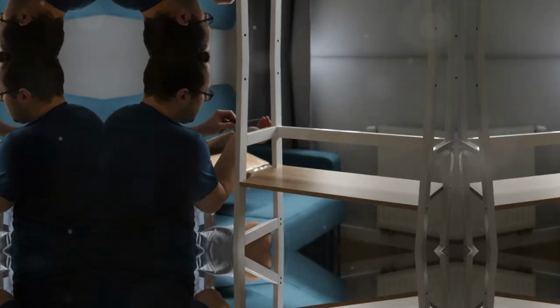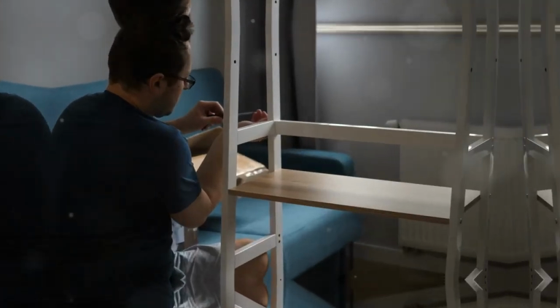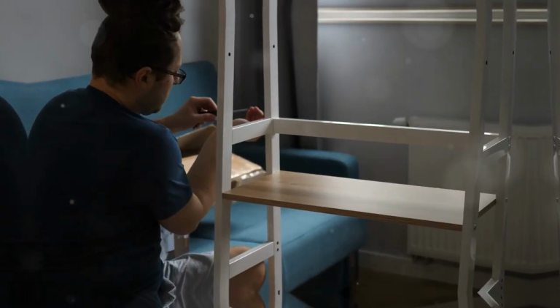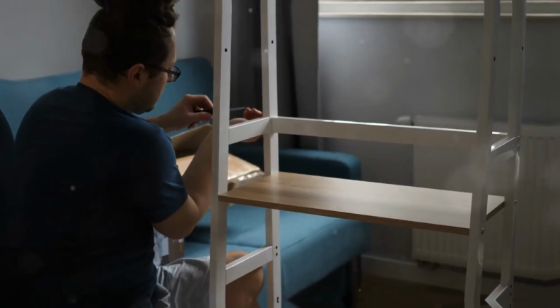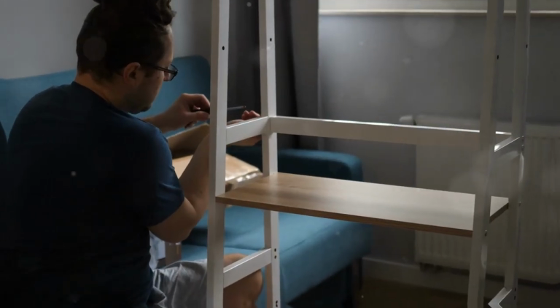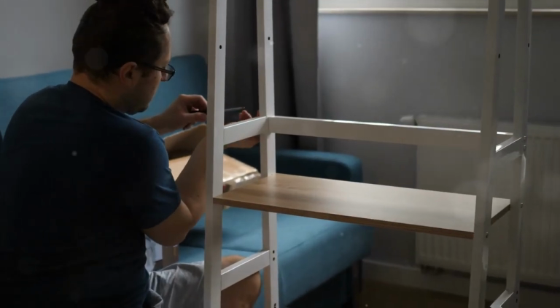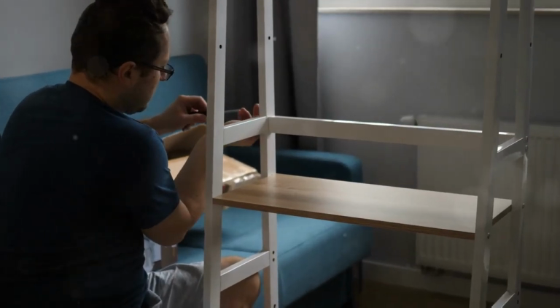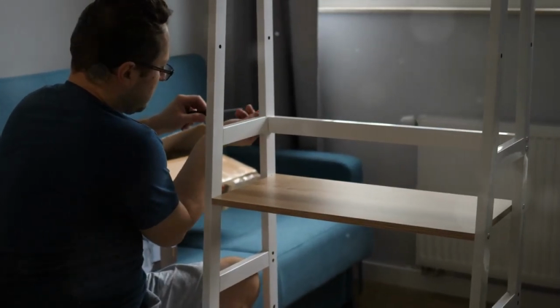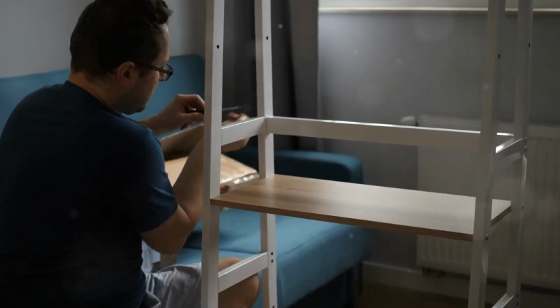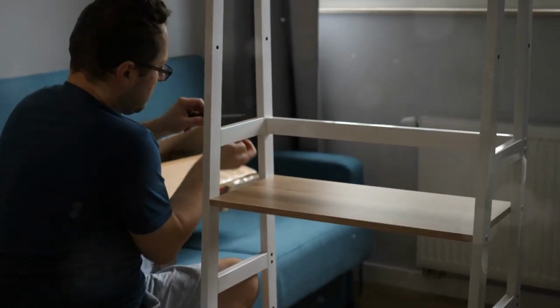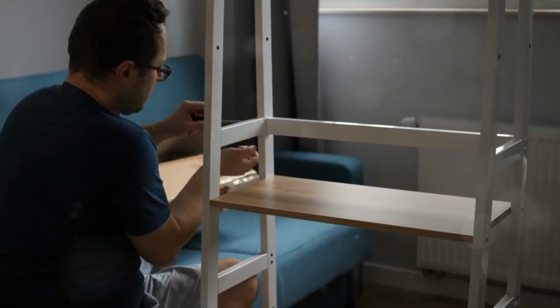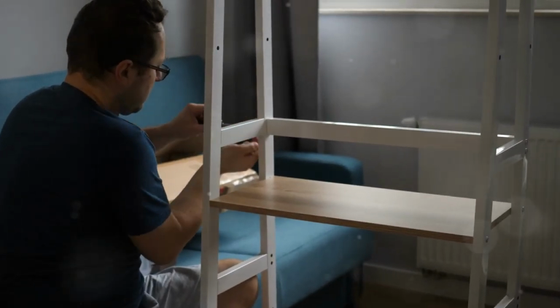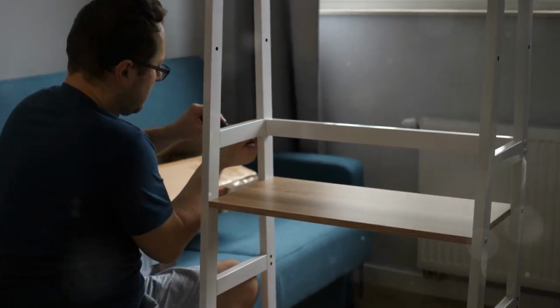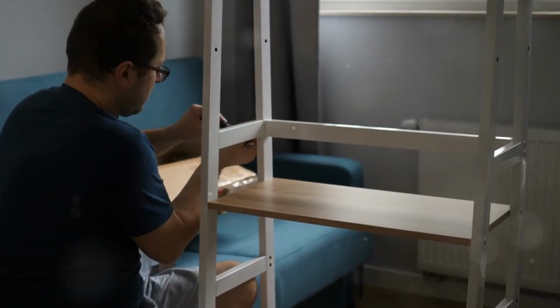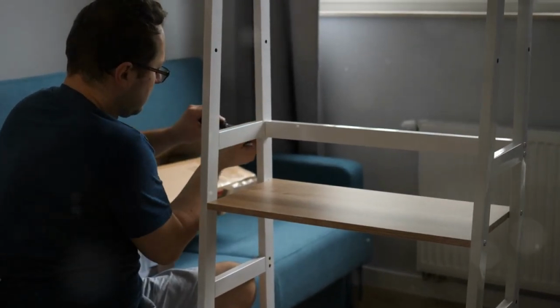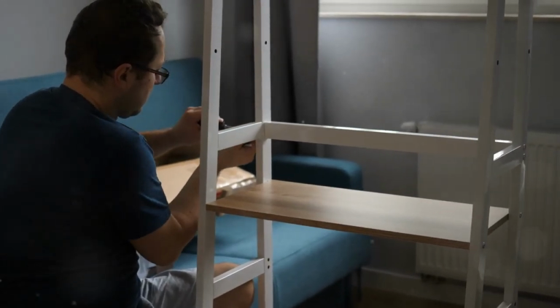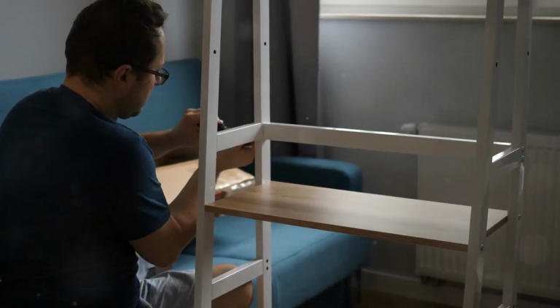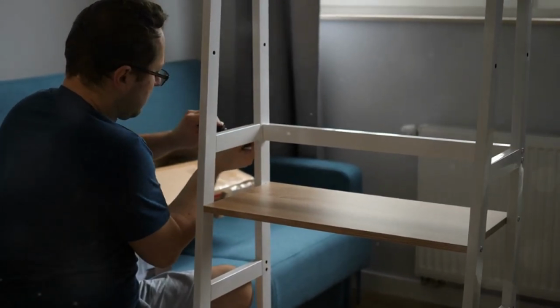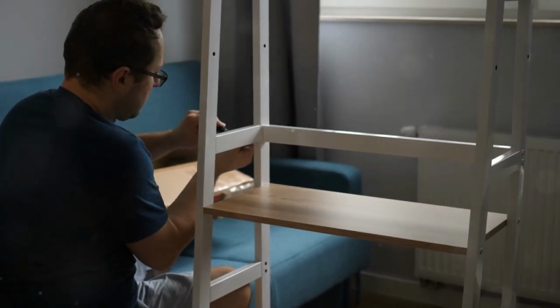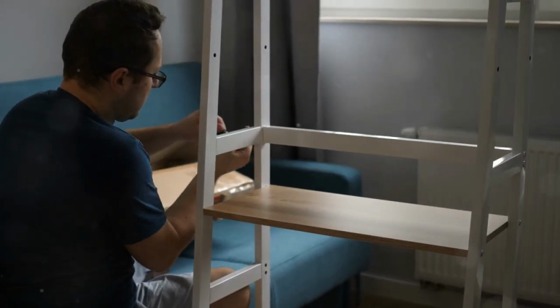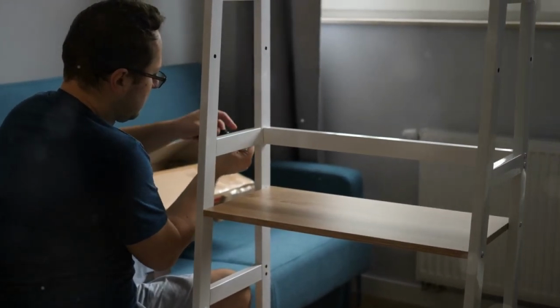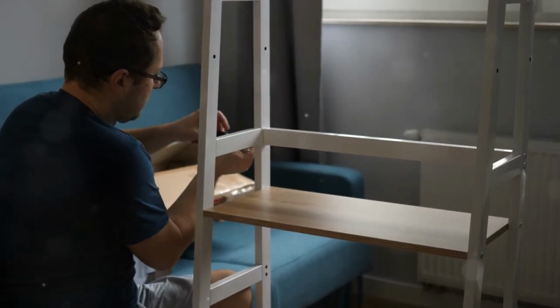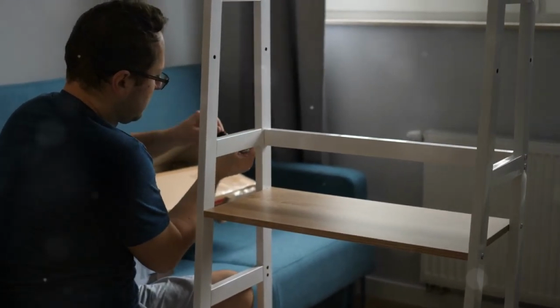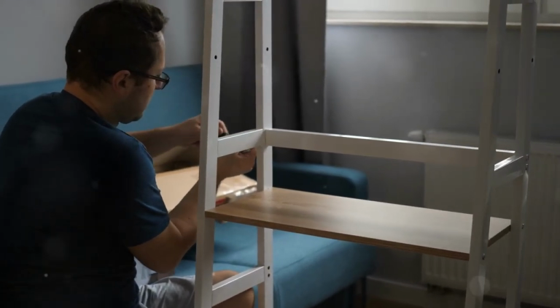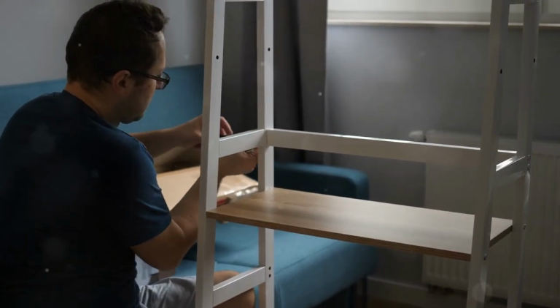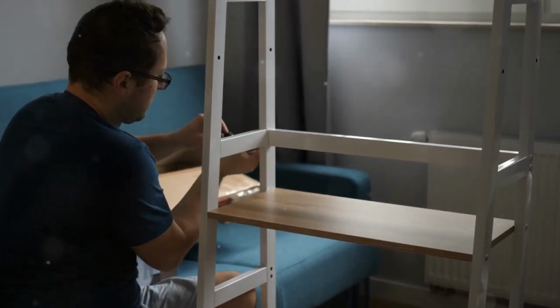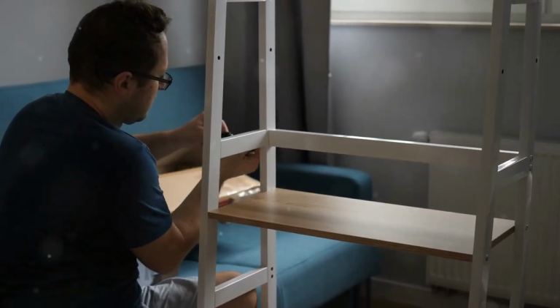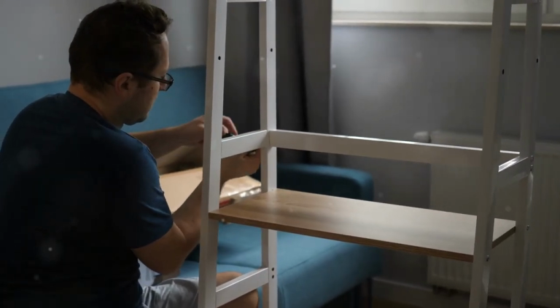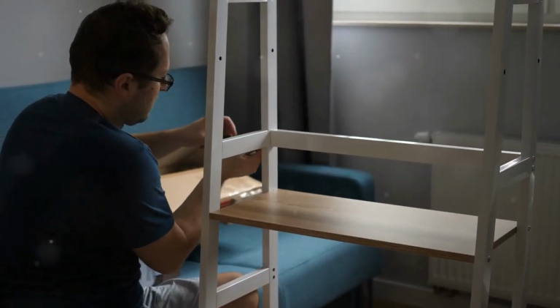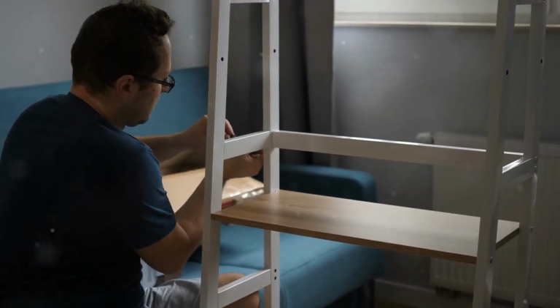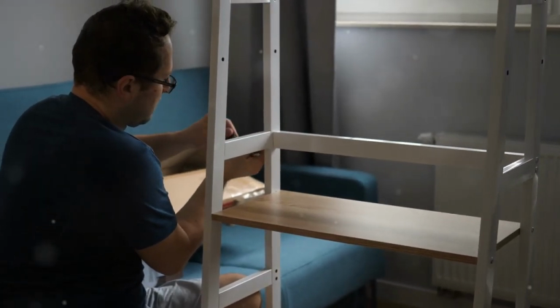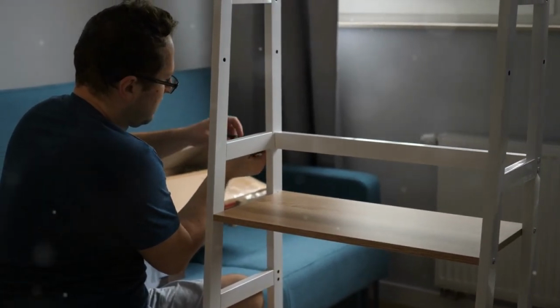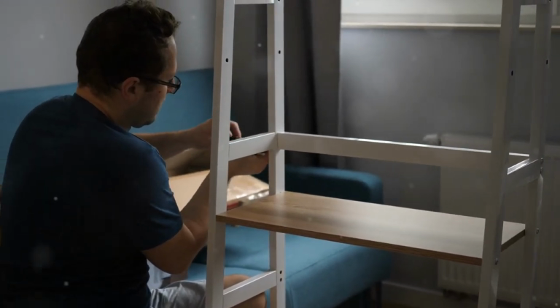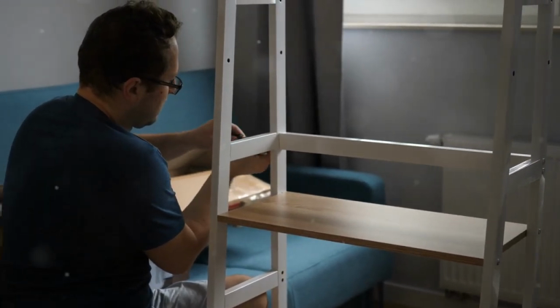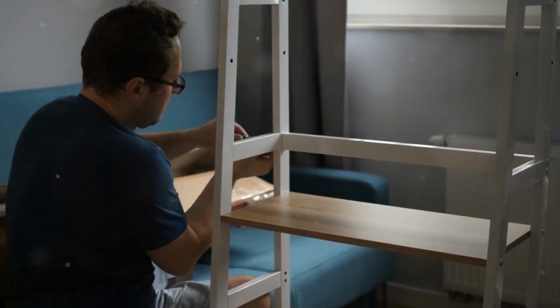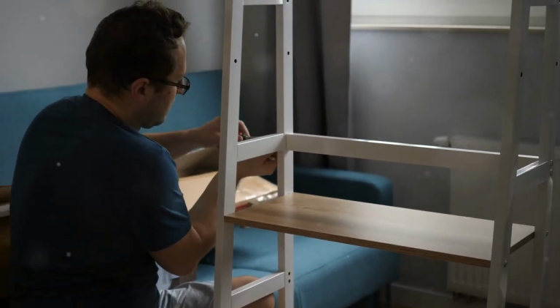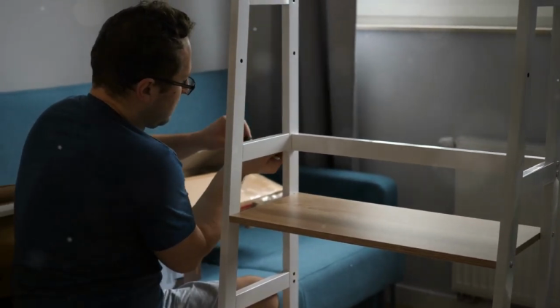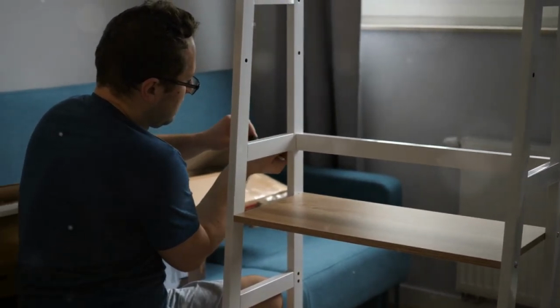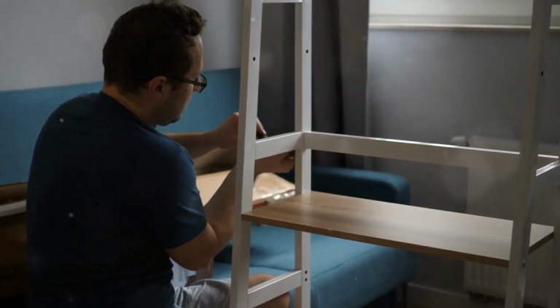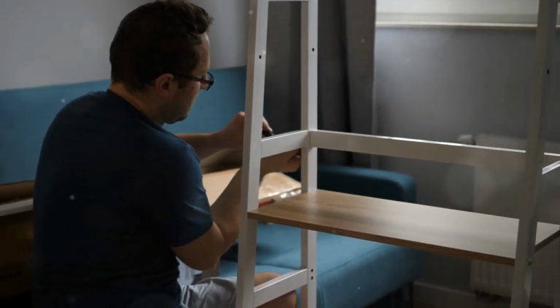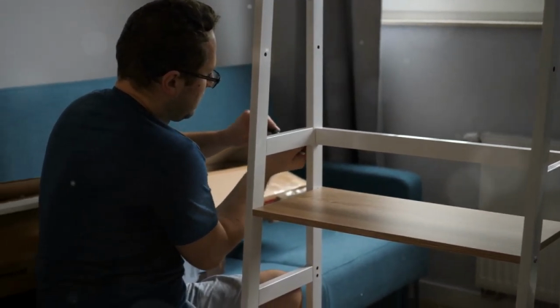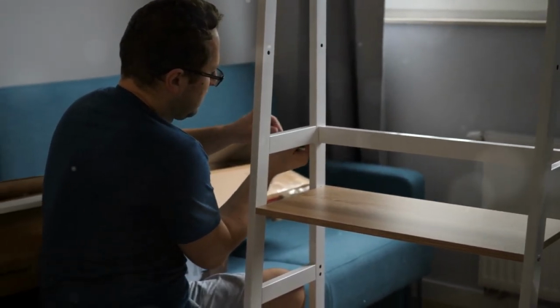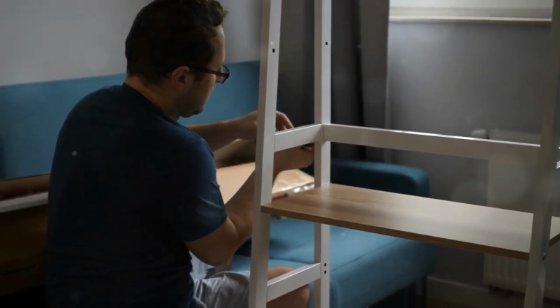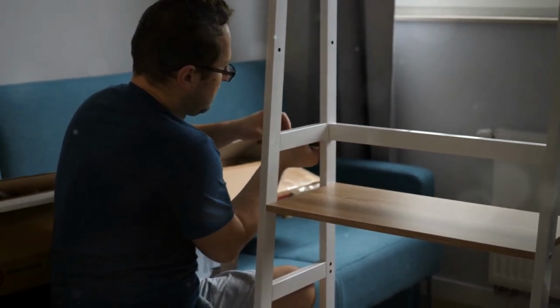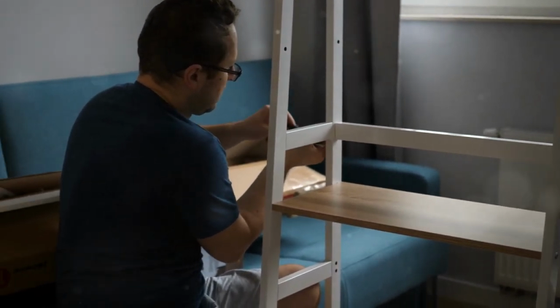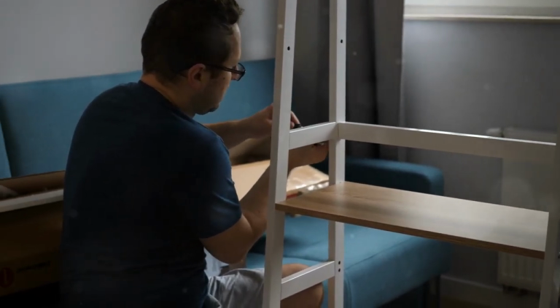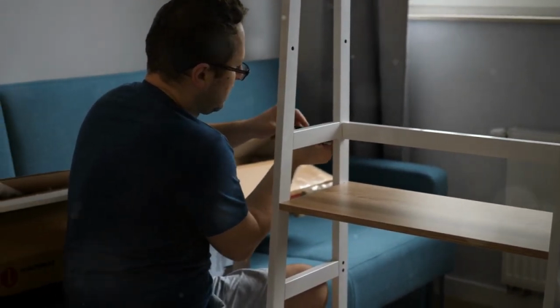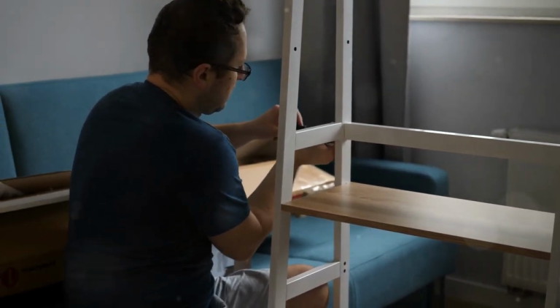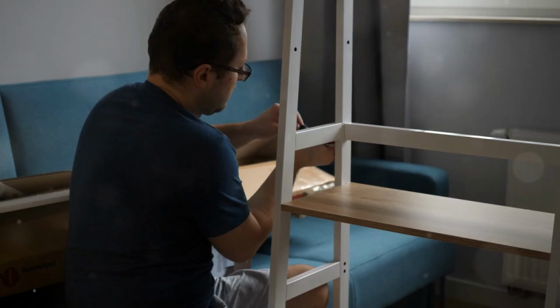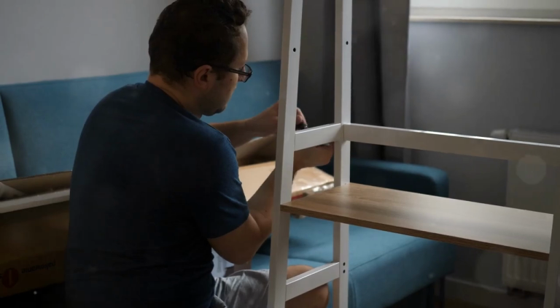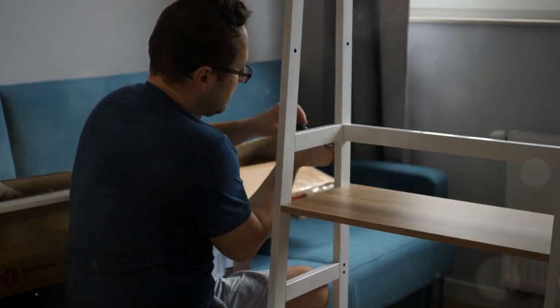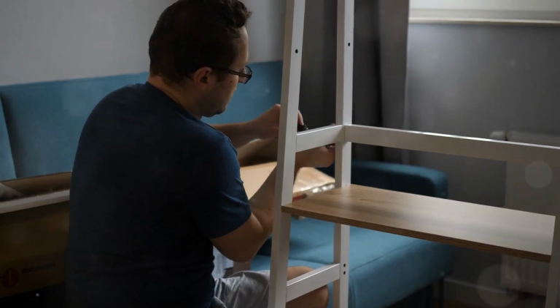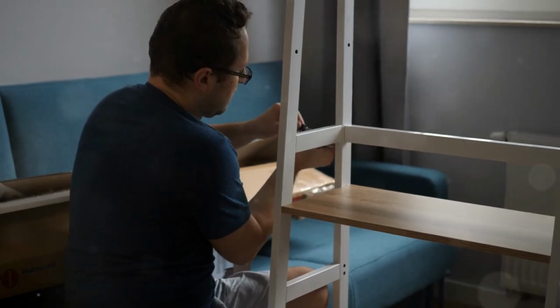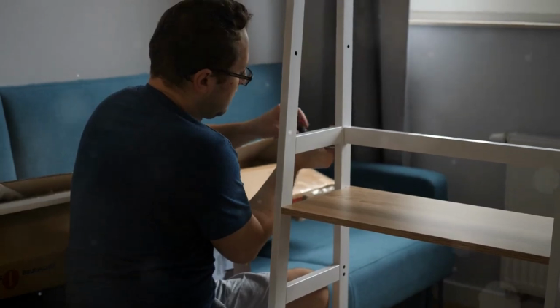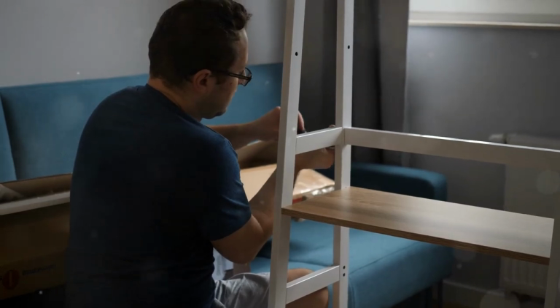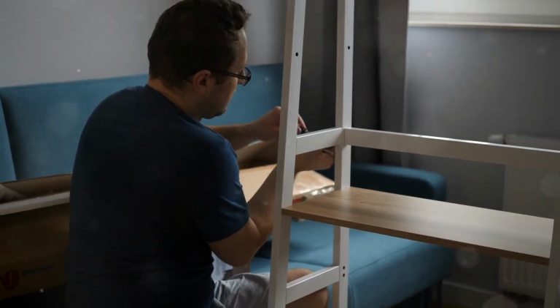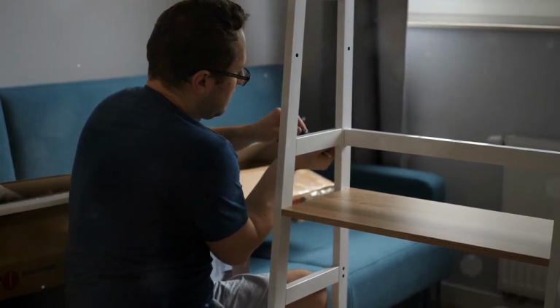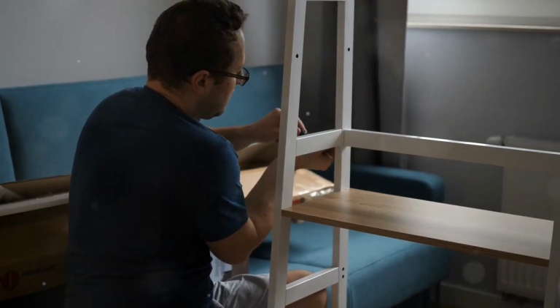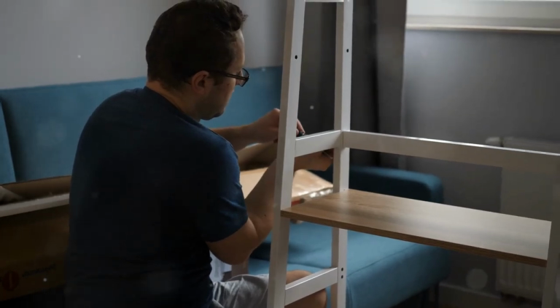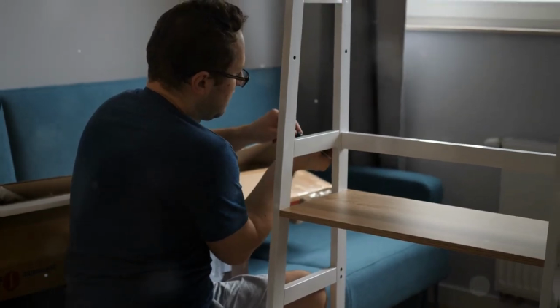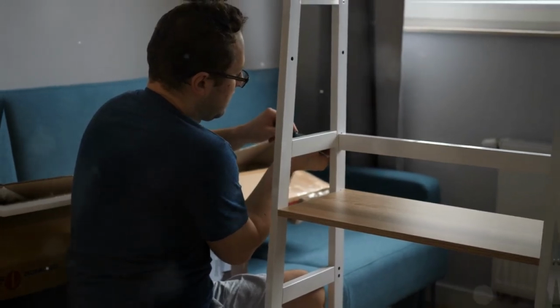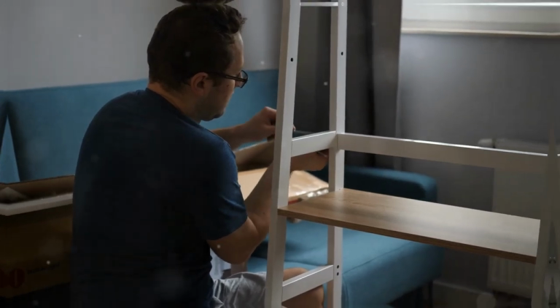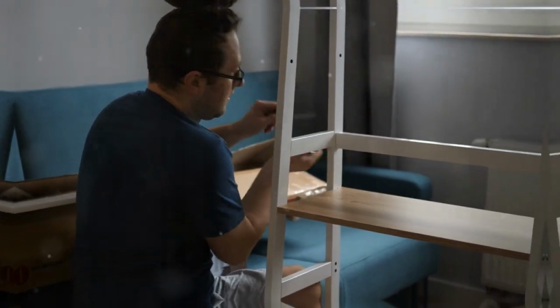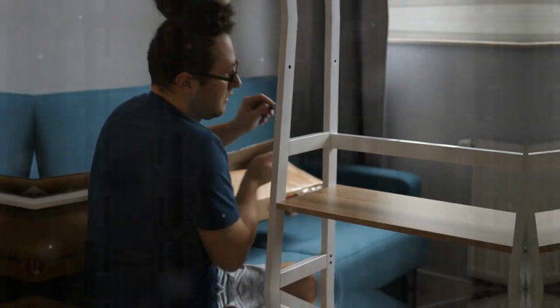Don't forget about vertical space. Wall-mounted desks and shelves are perfect for tiny homes, giving you more floor space to move around.